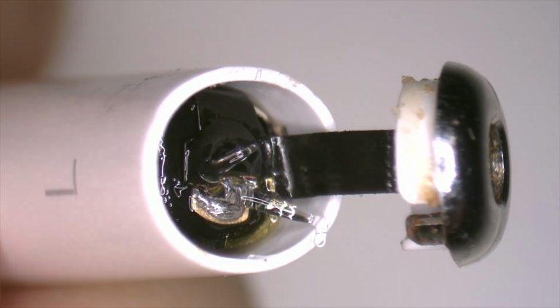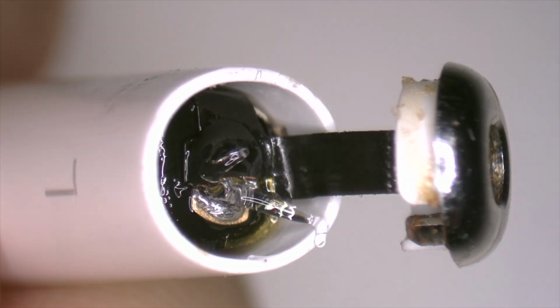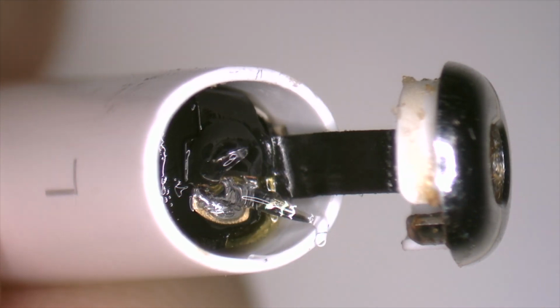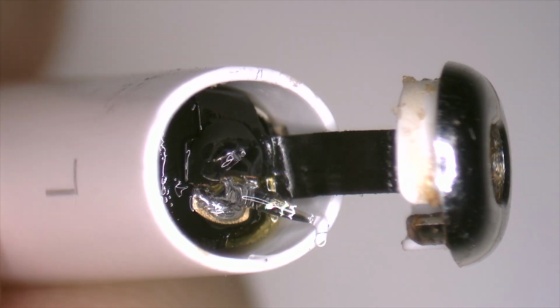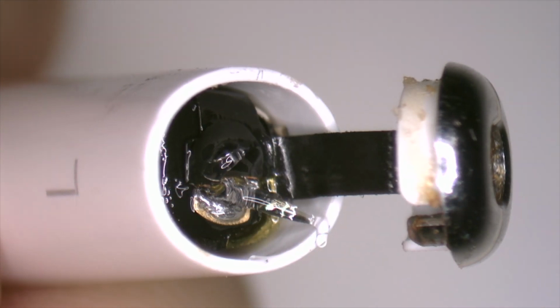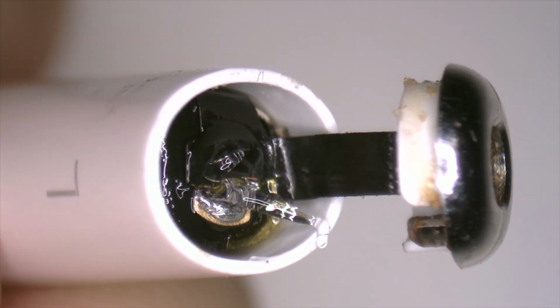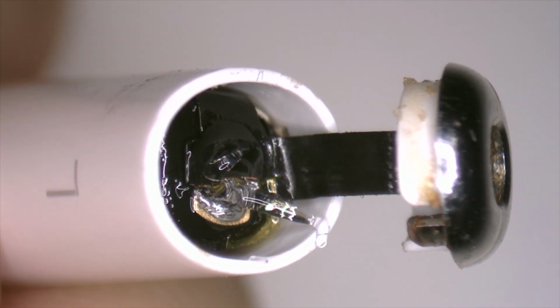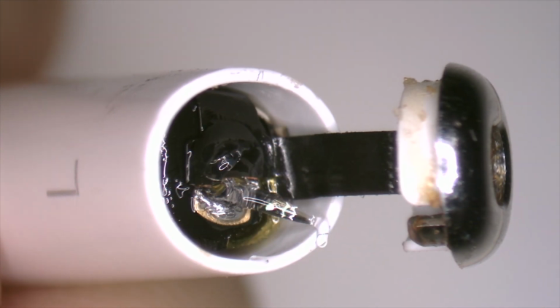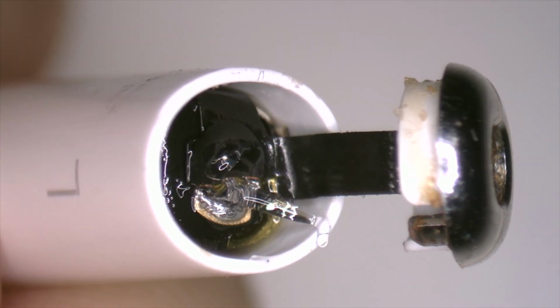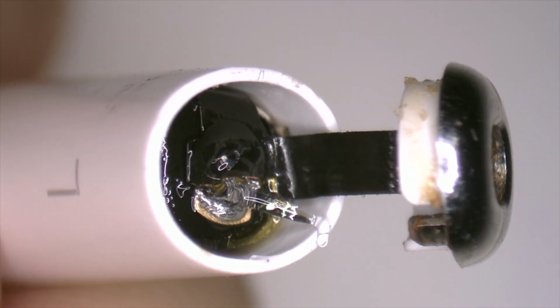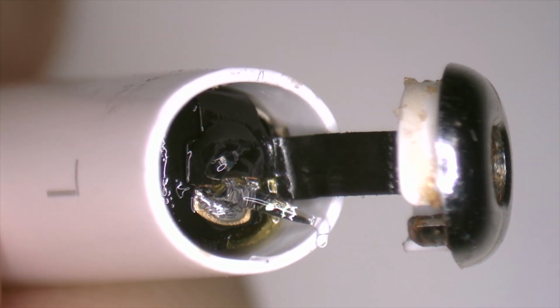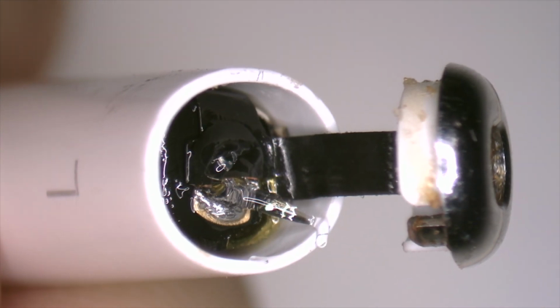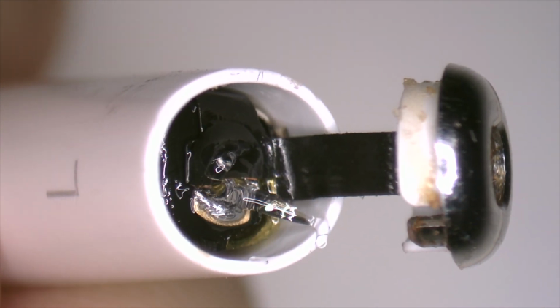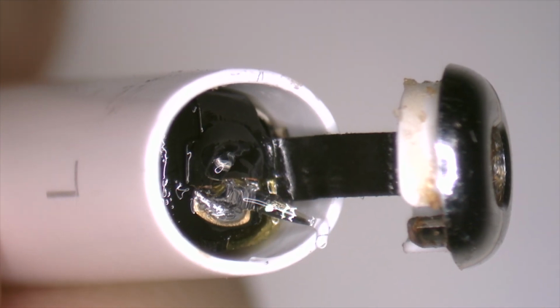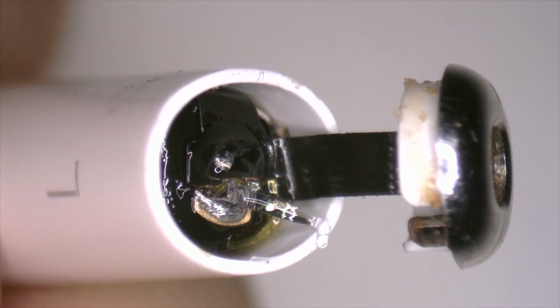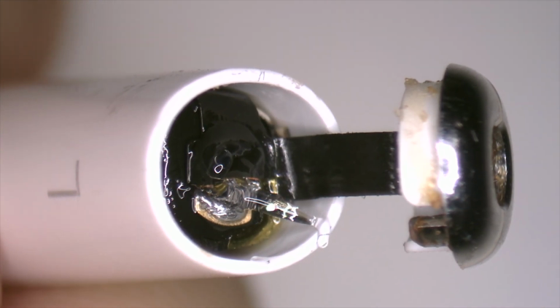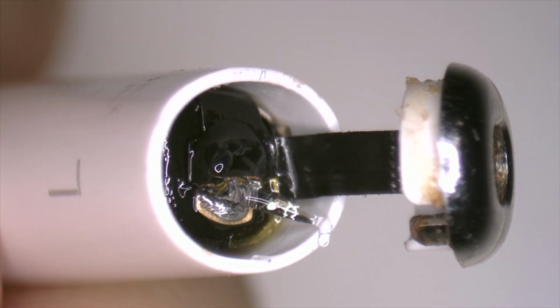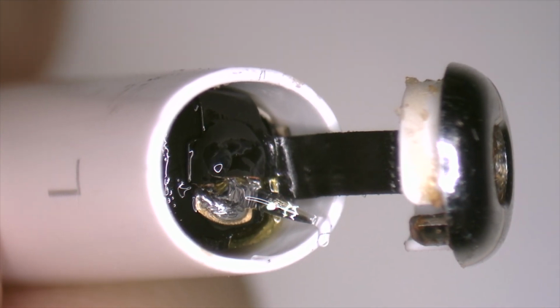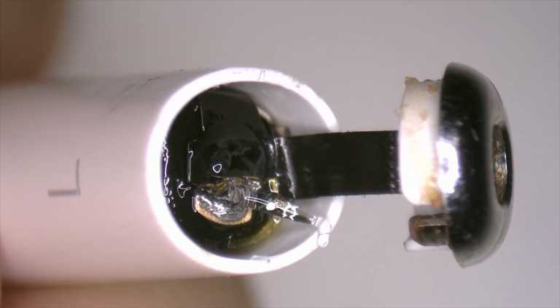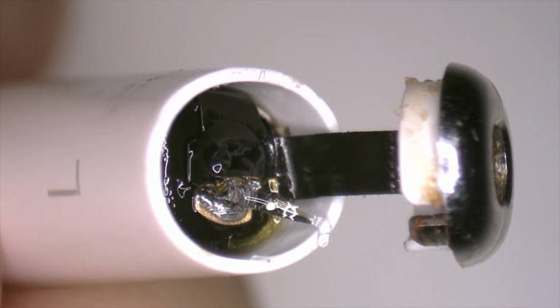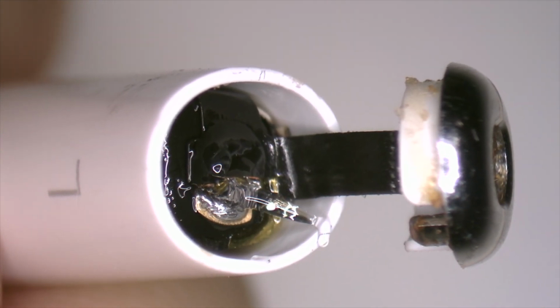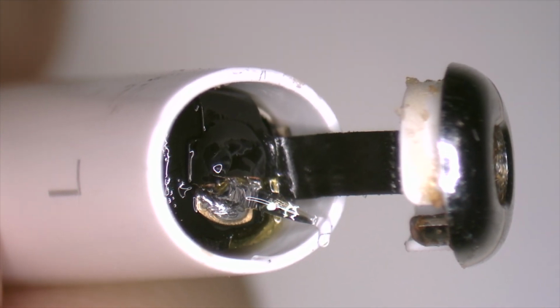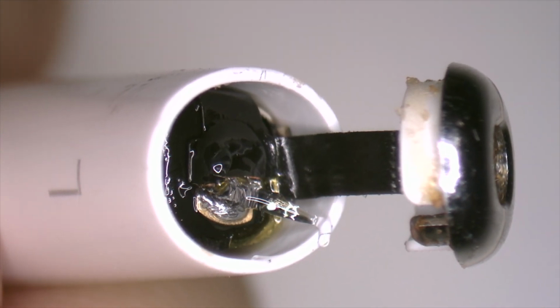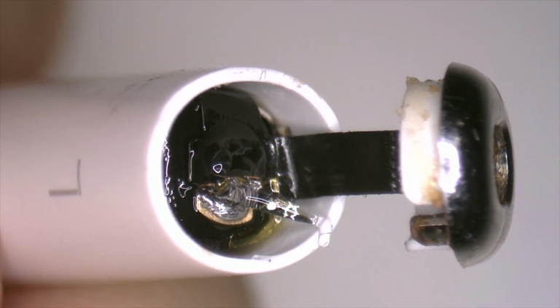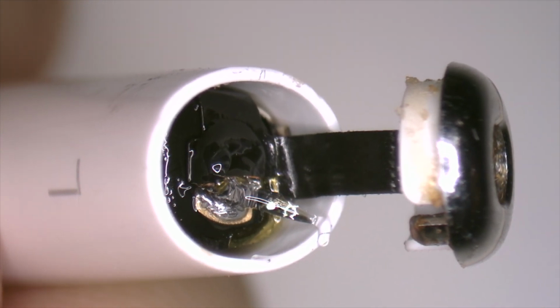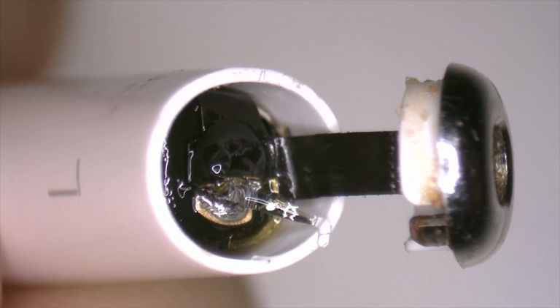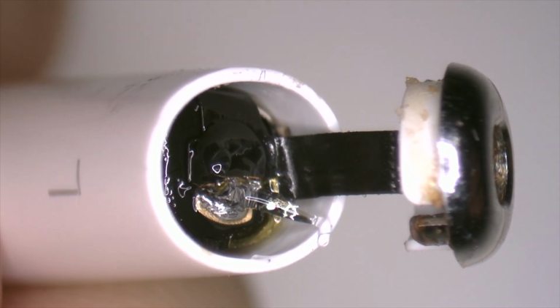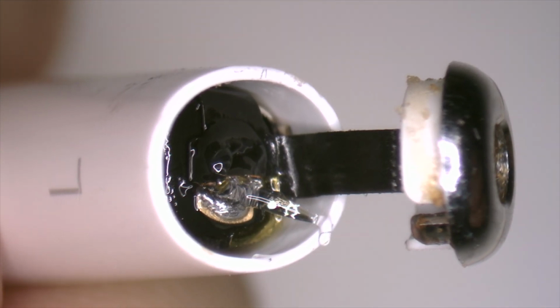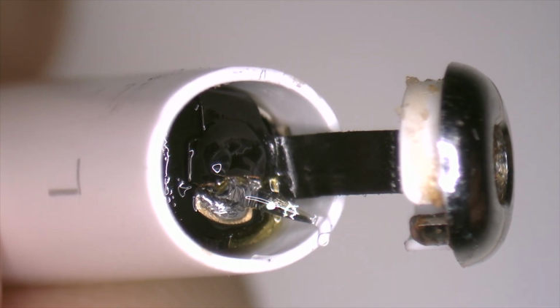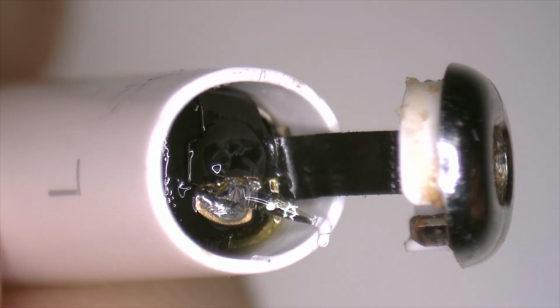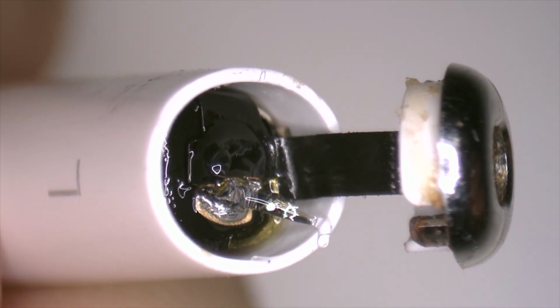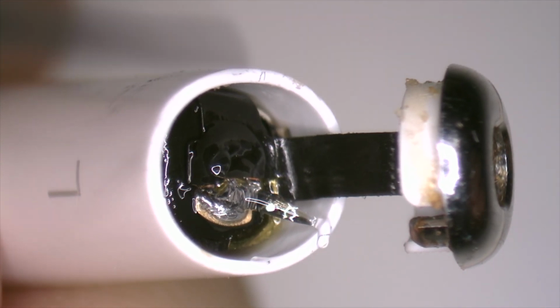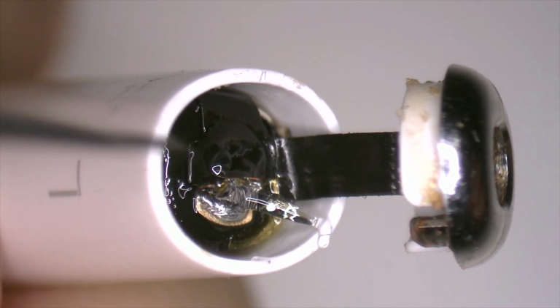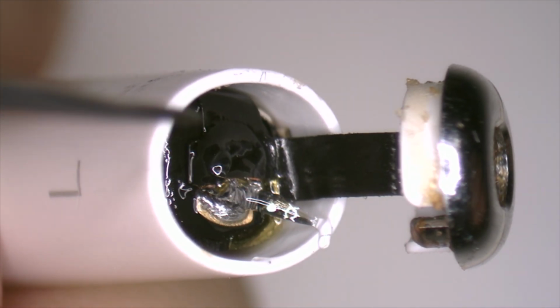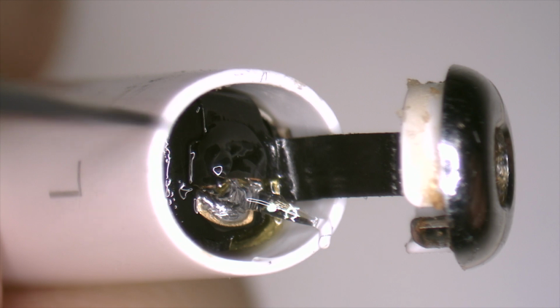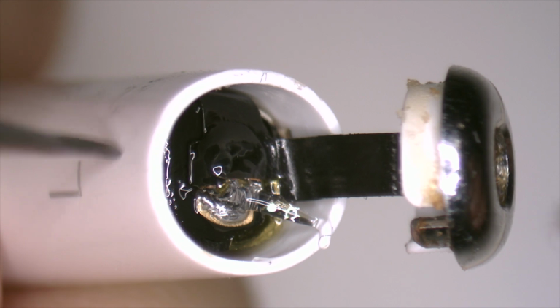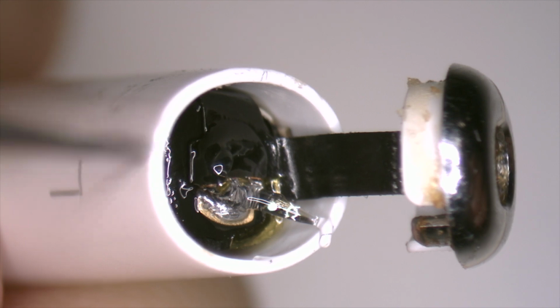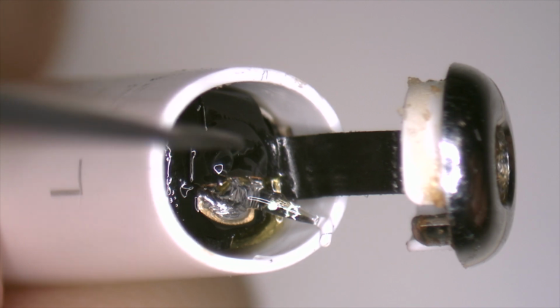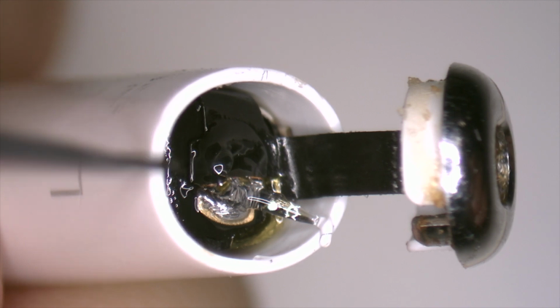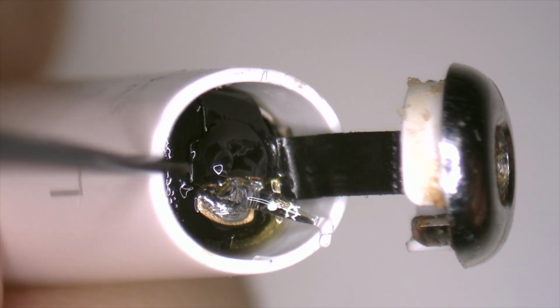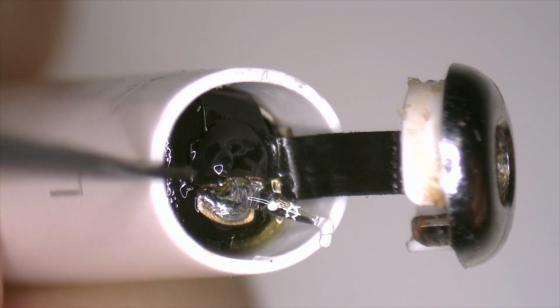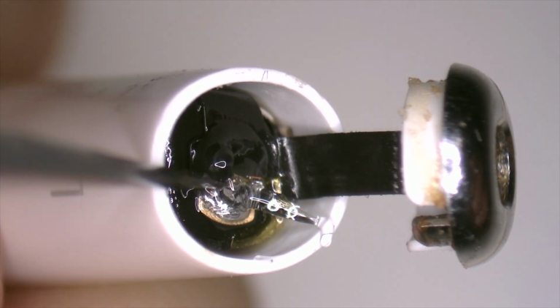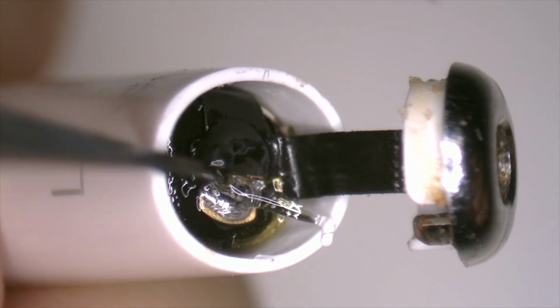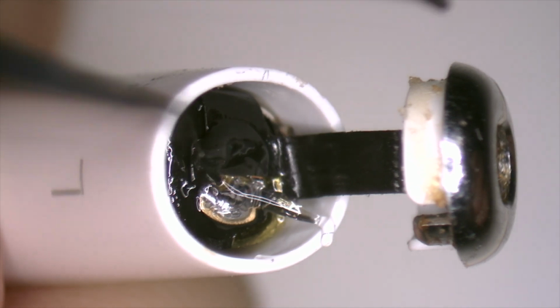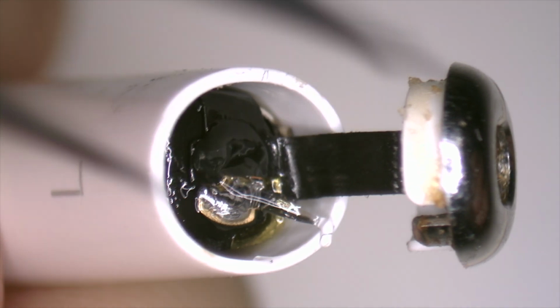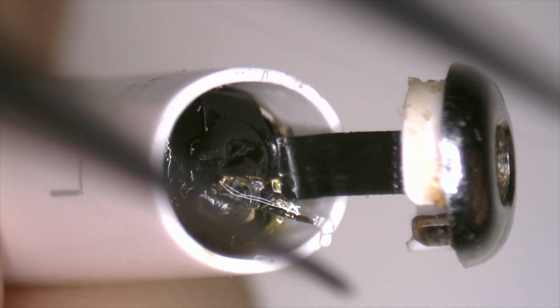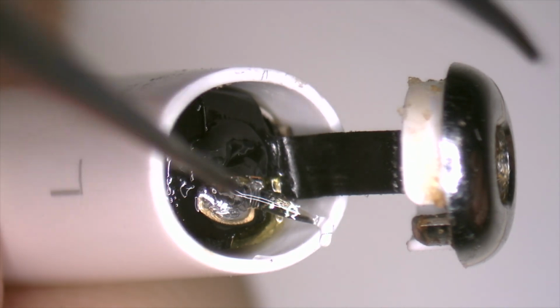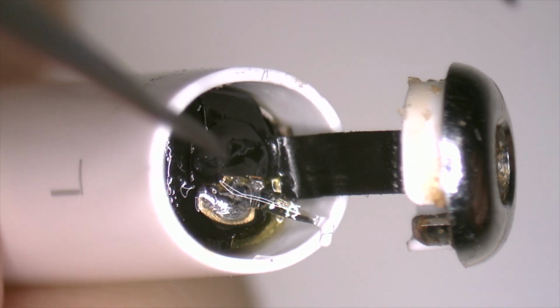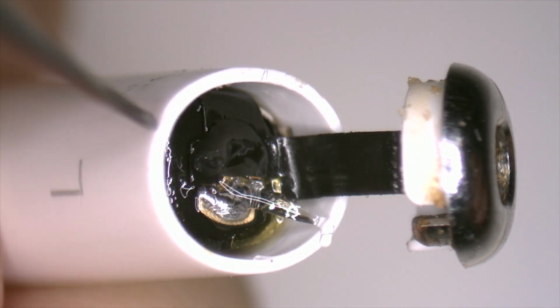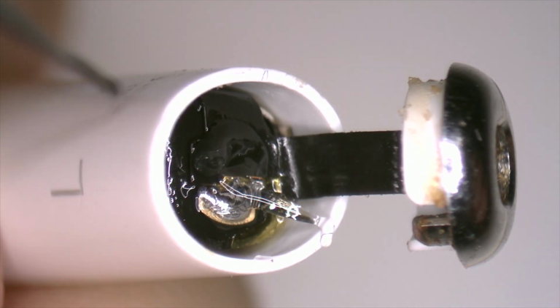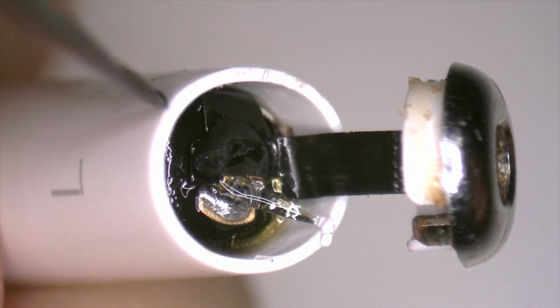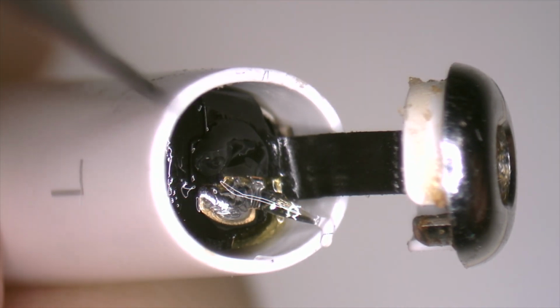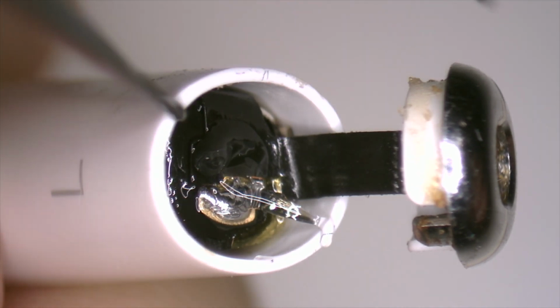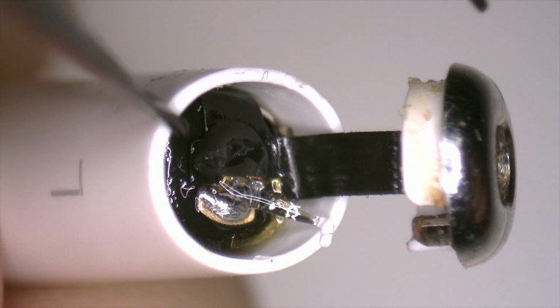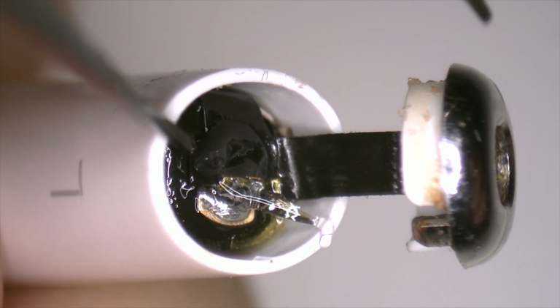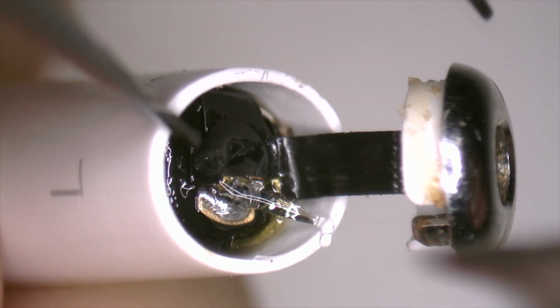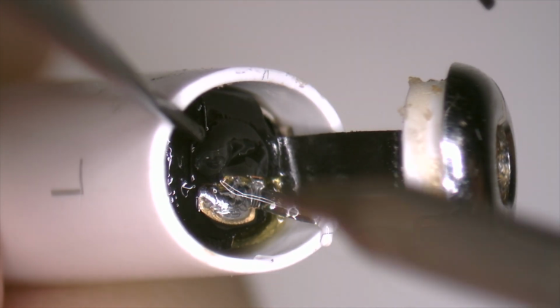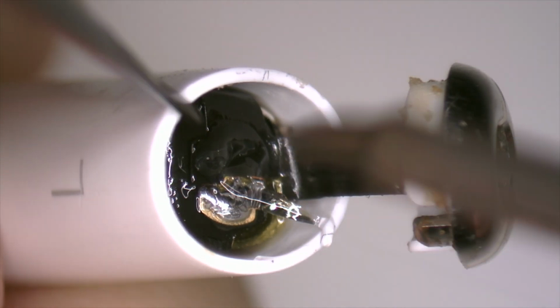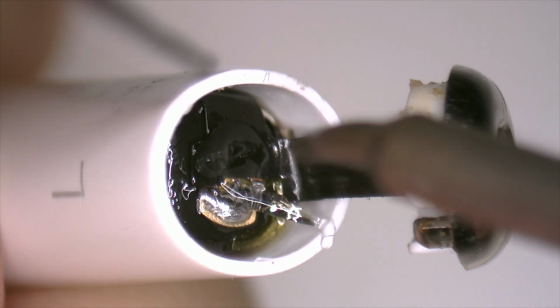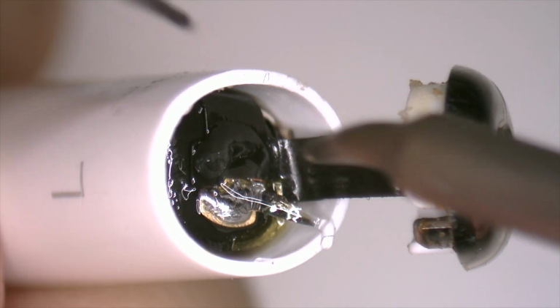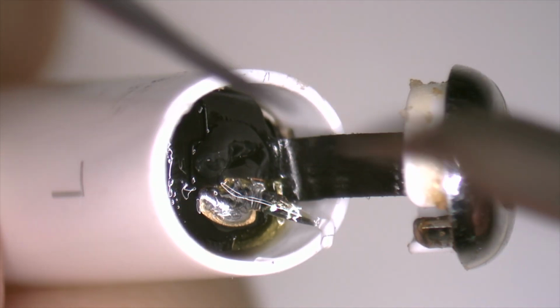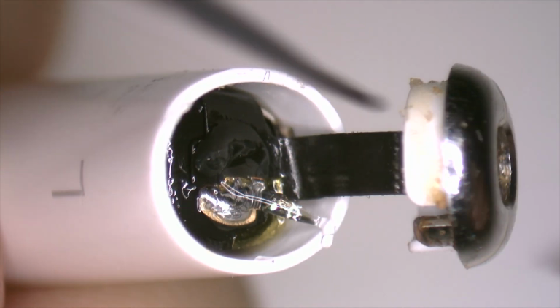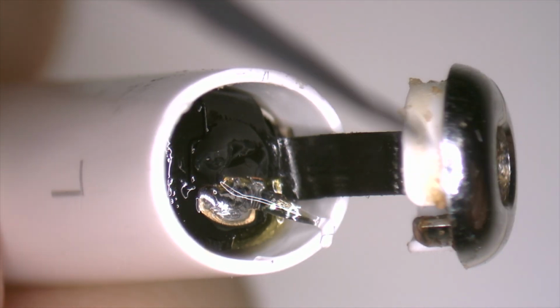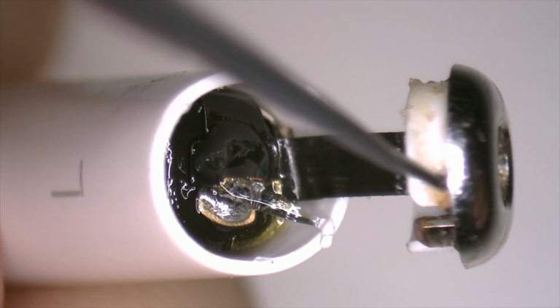We apply a little flux and with the help of the soldering iron we try to separate the two parts.